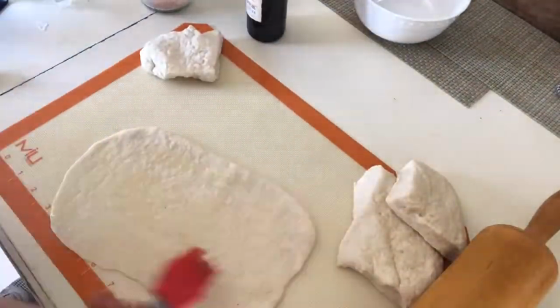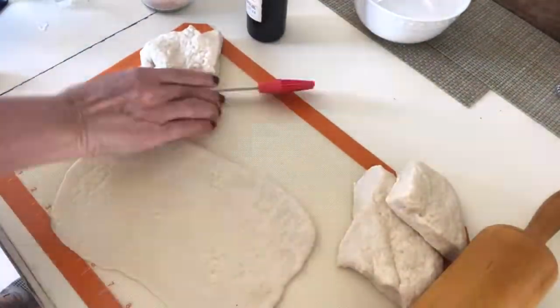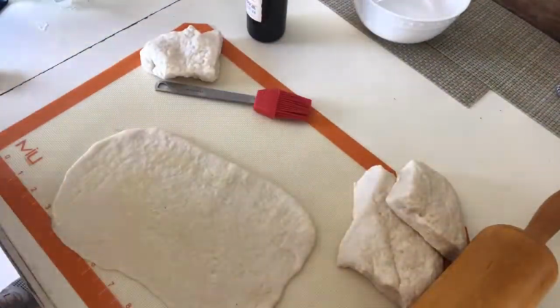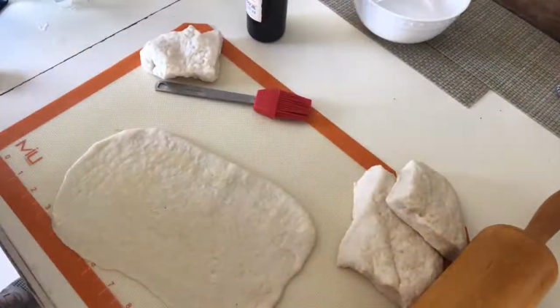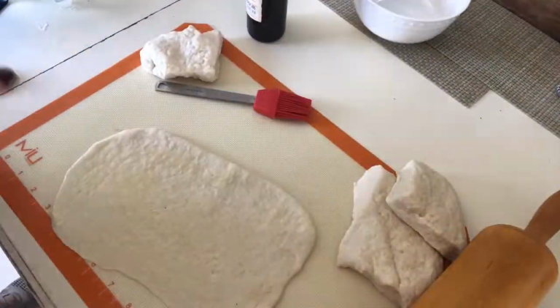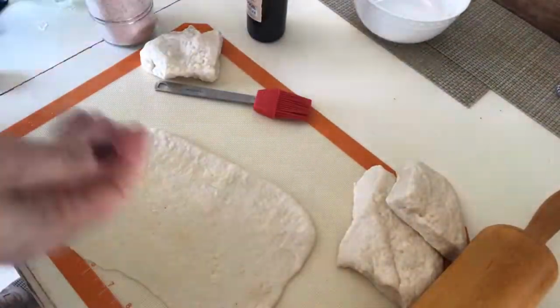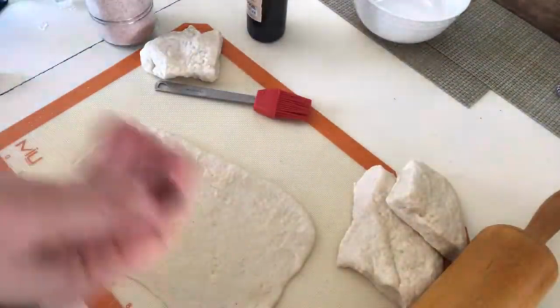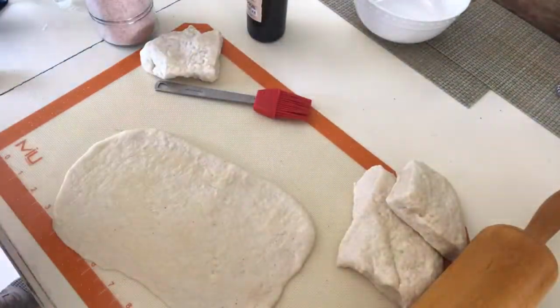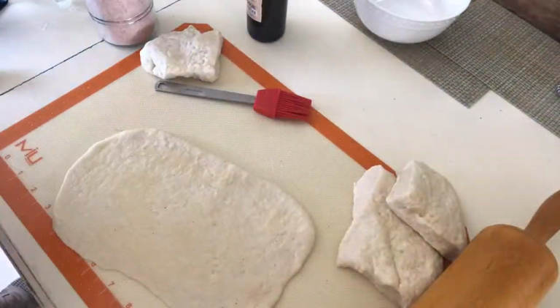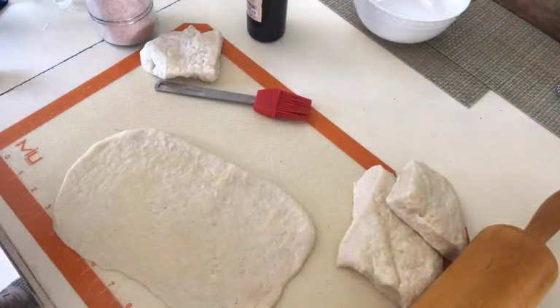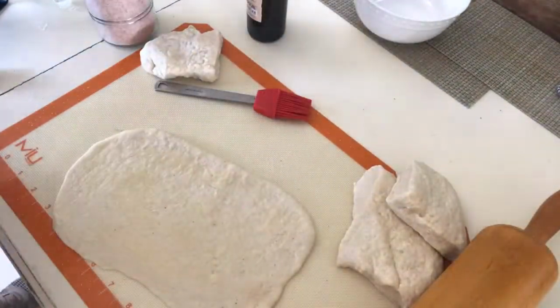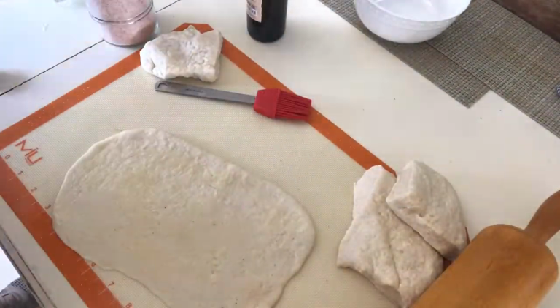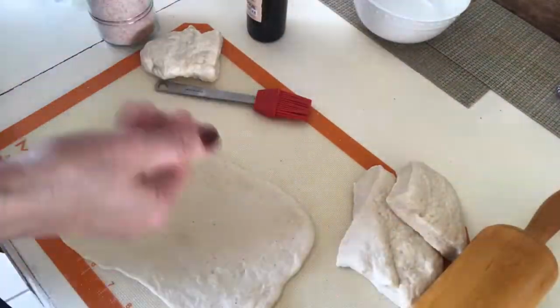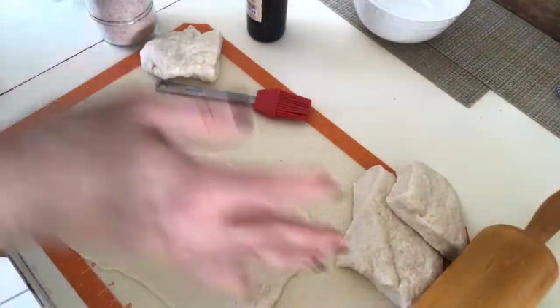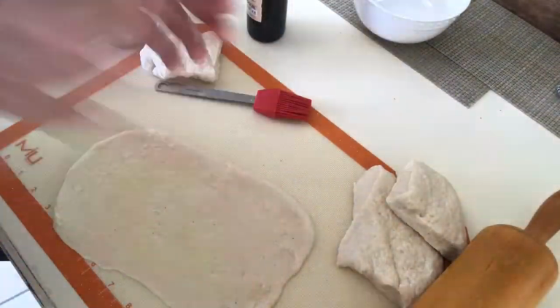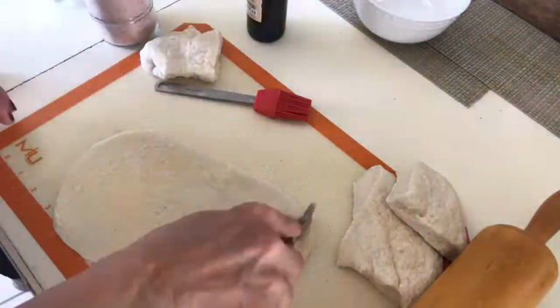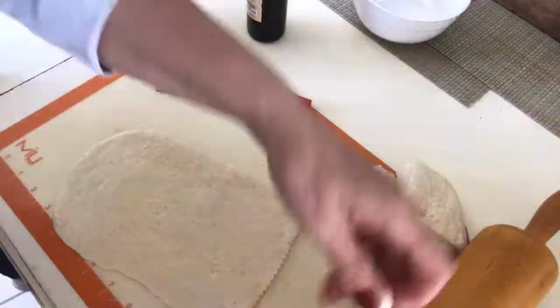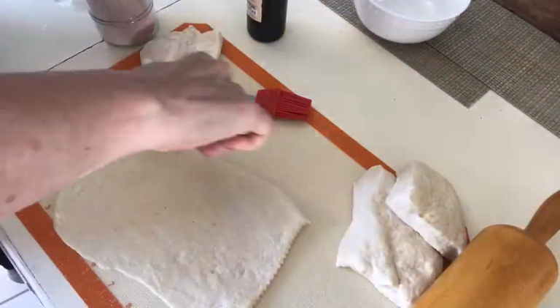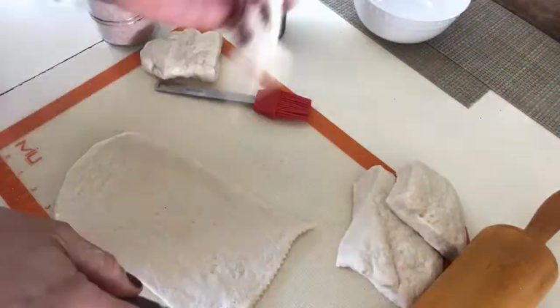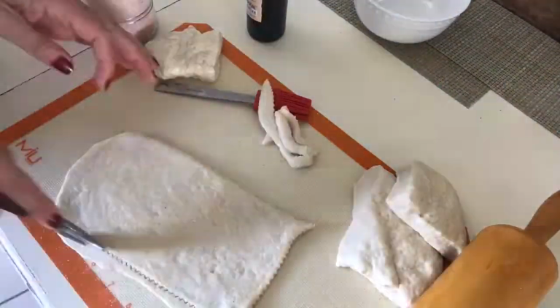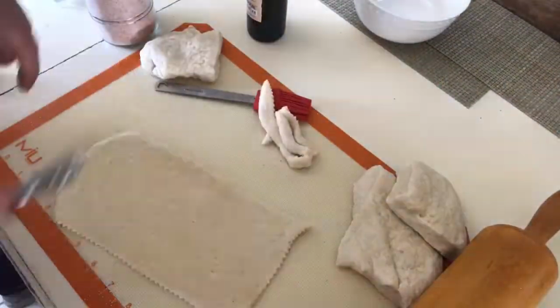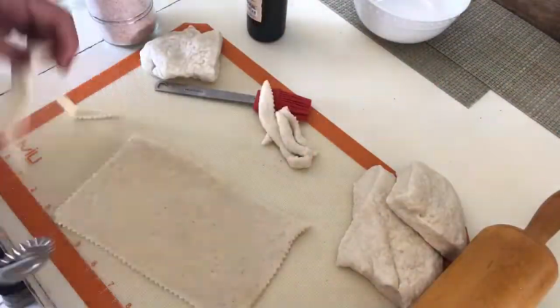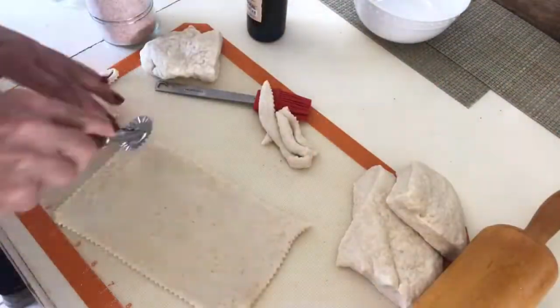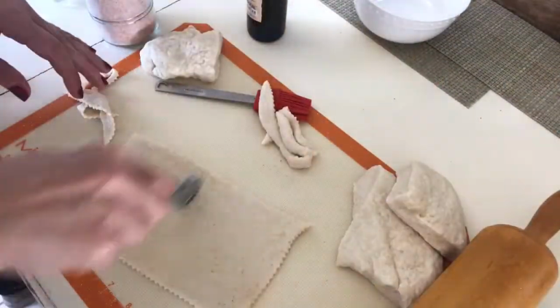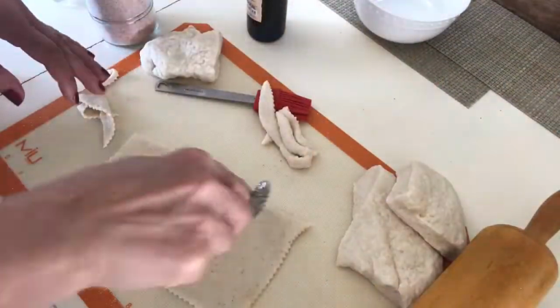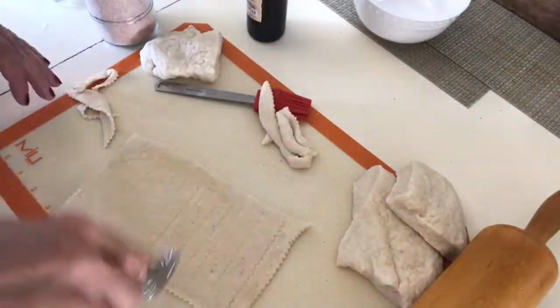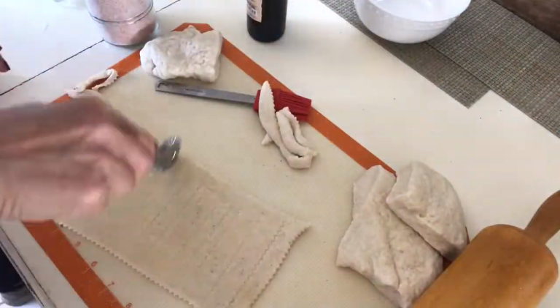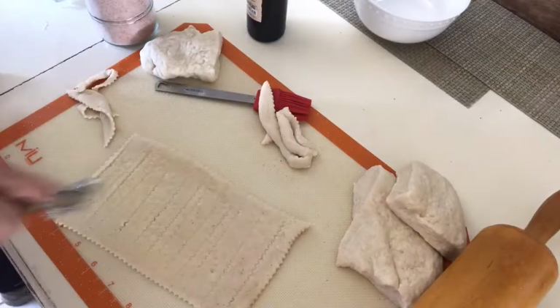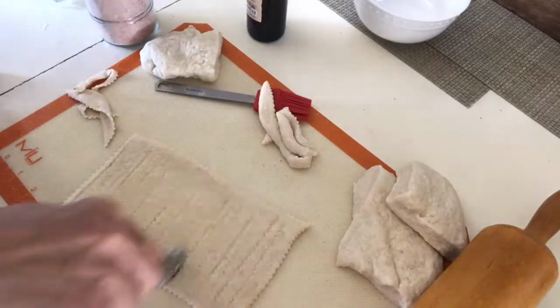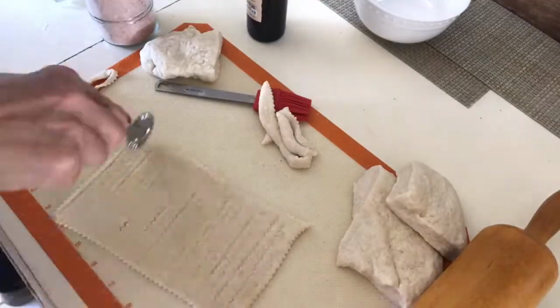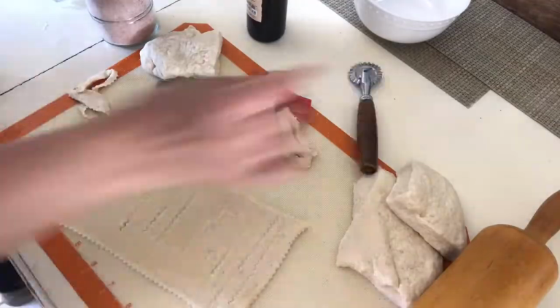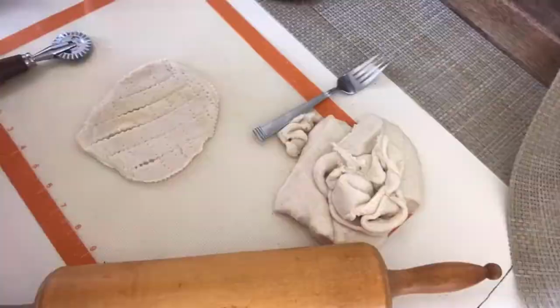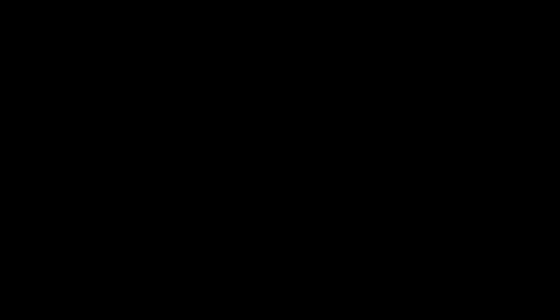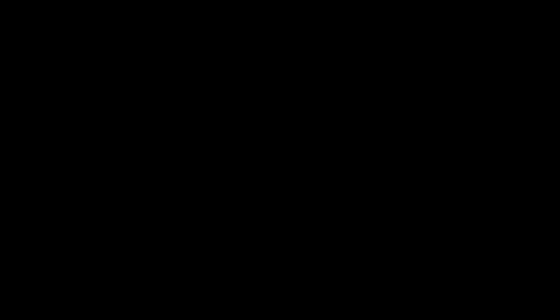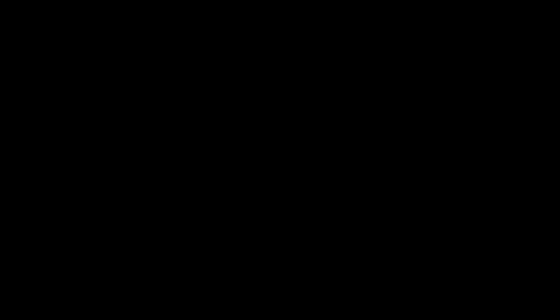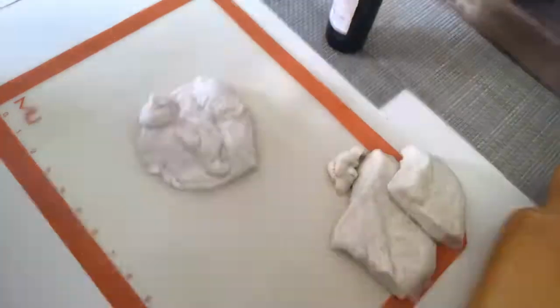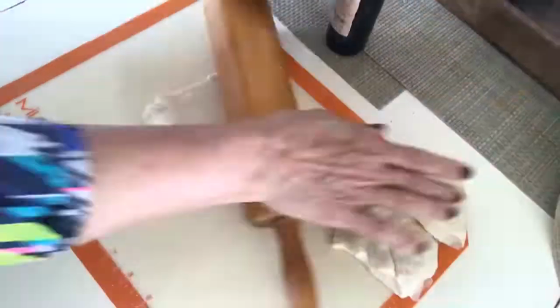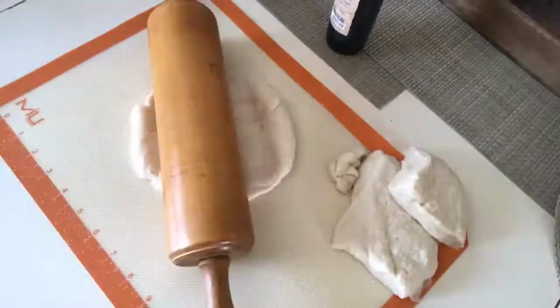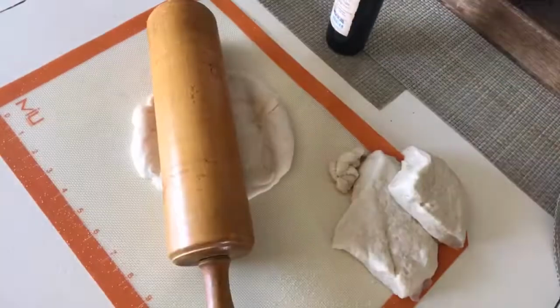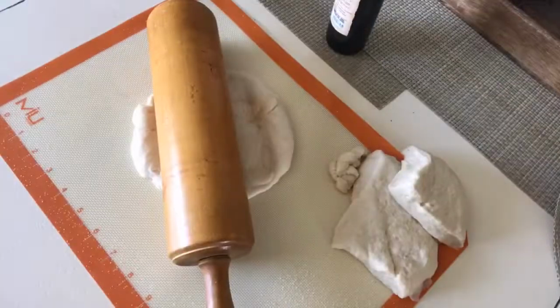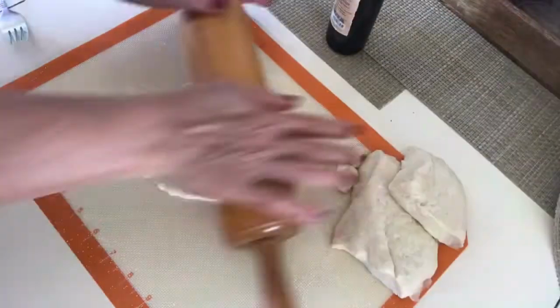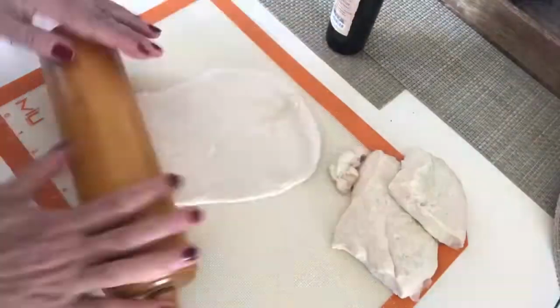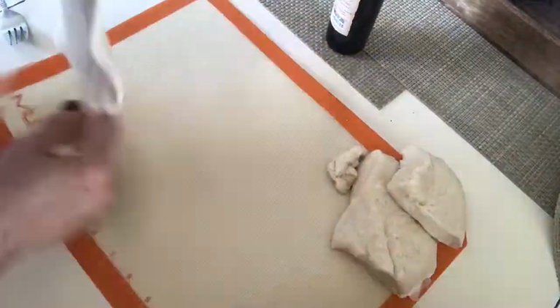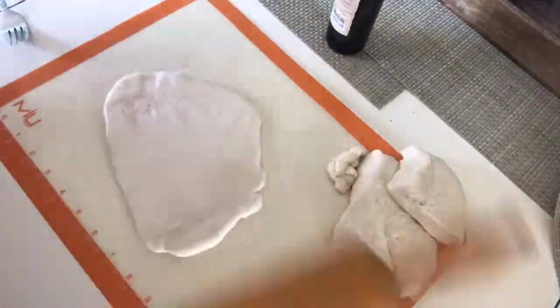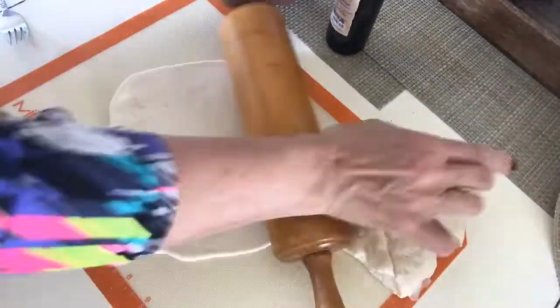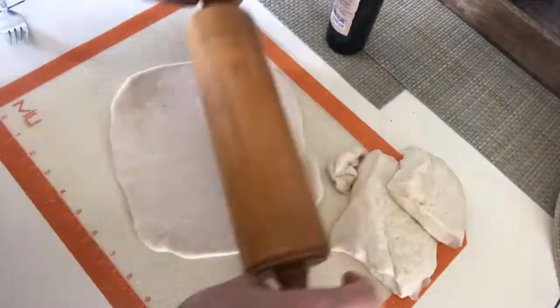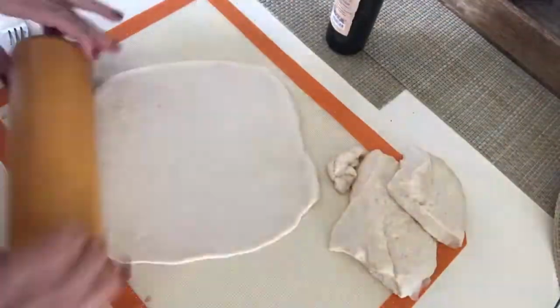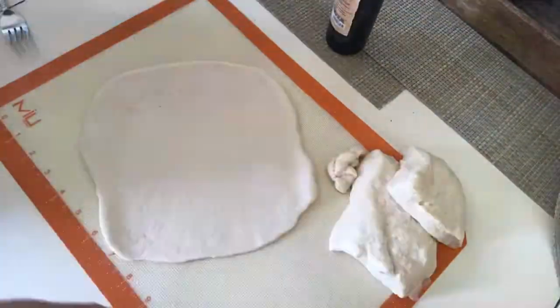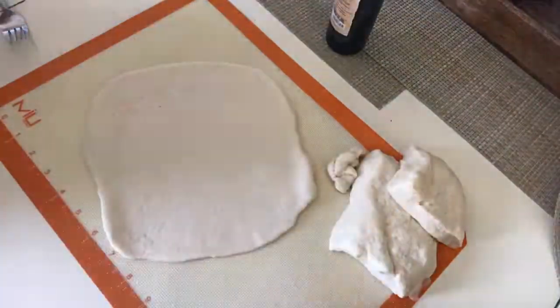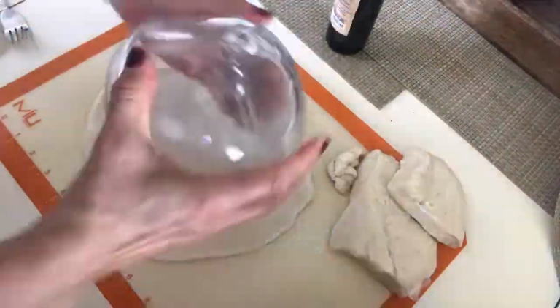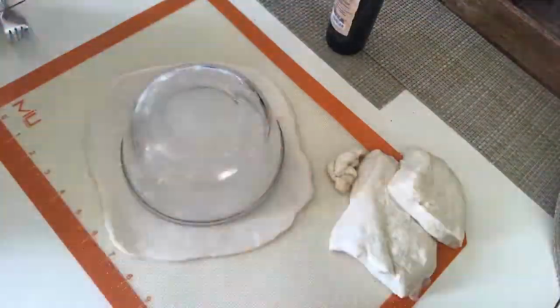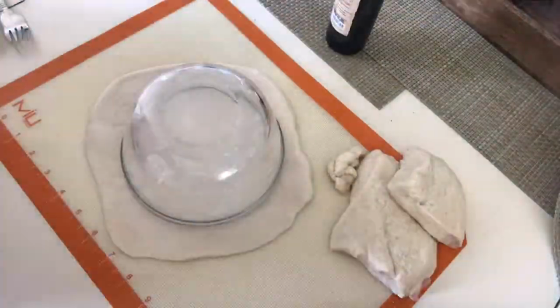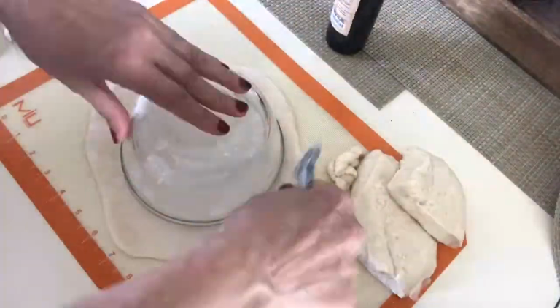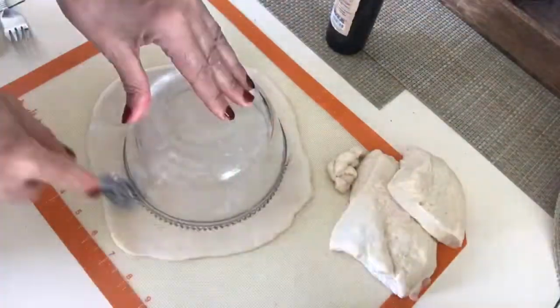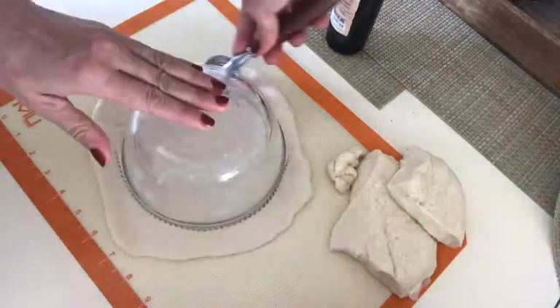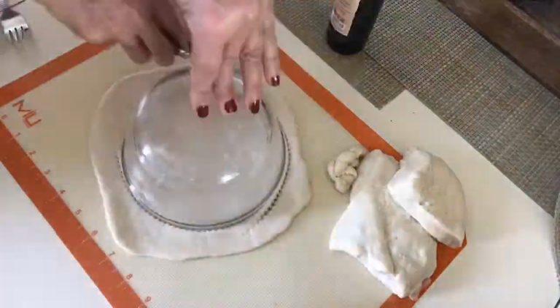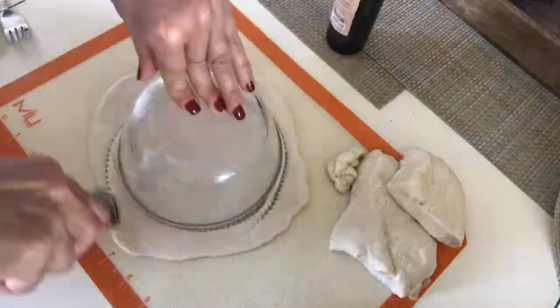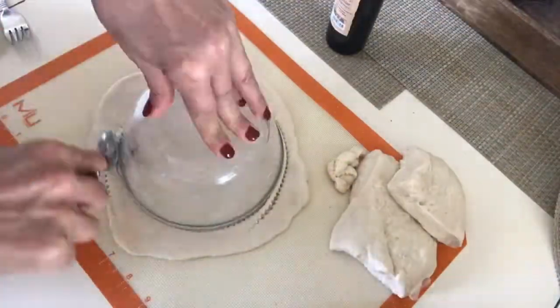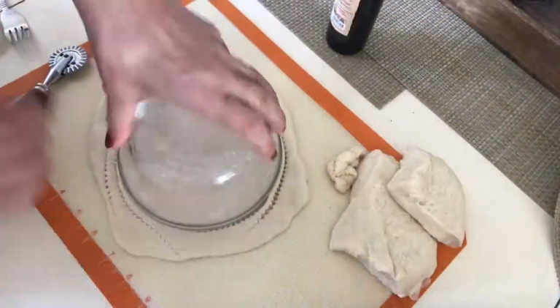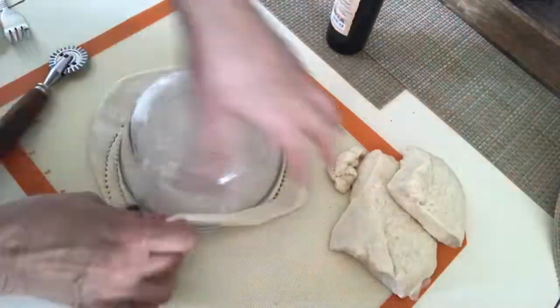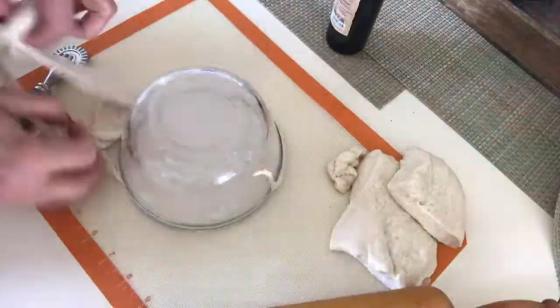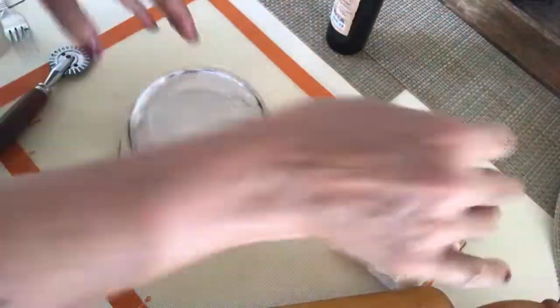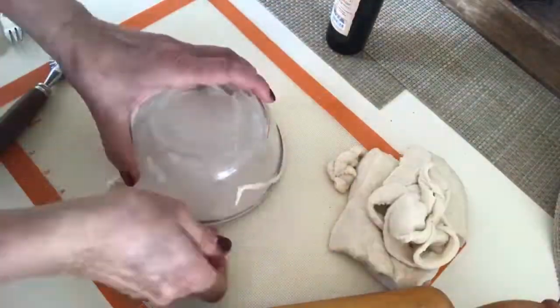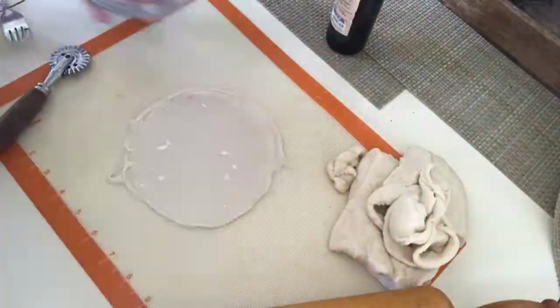Shape it any way you like, then poke some holes so that the matzah will remain flat.